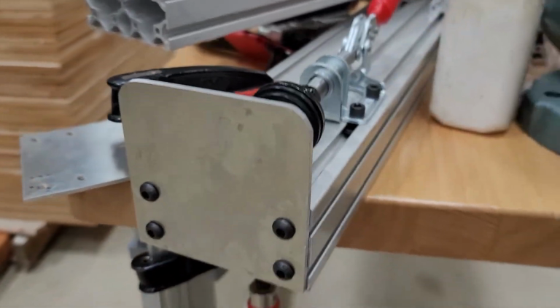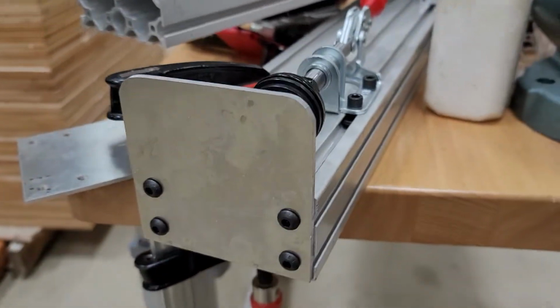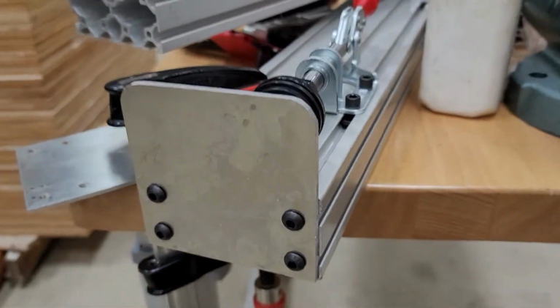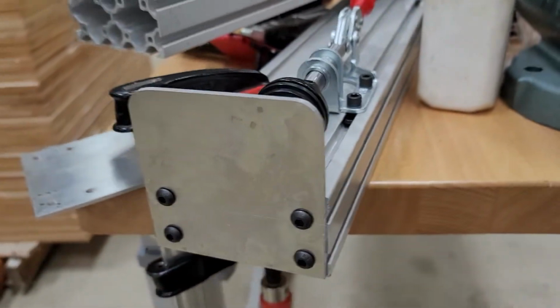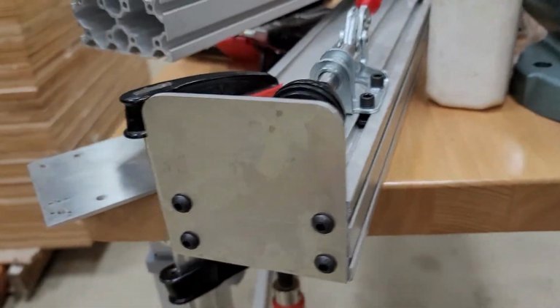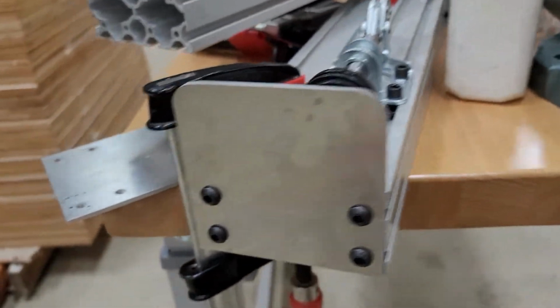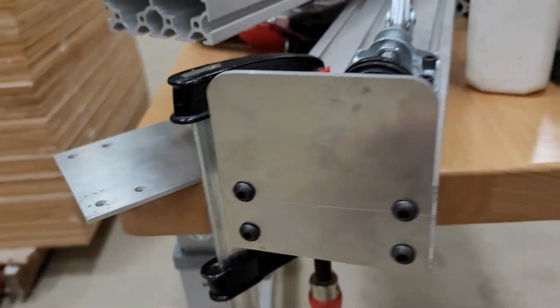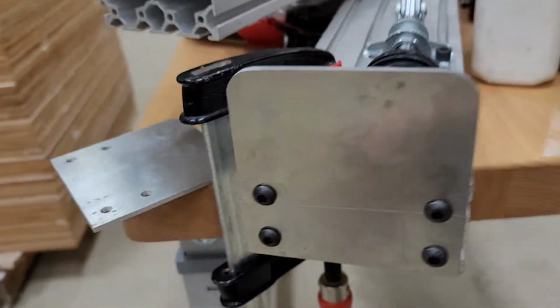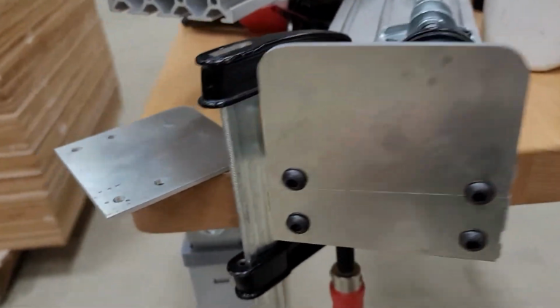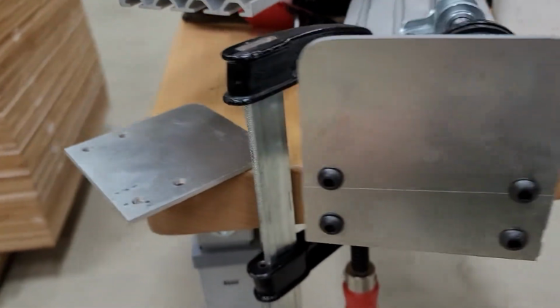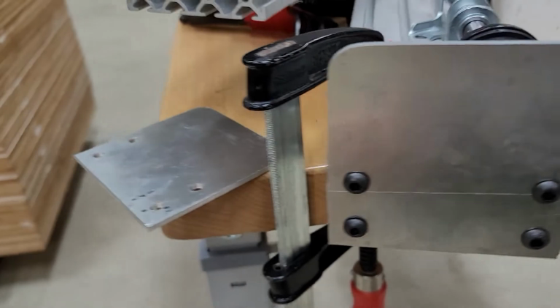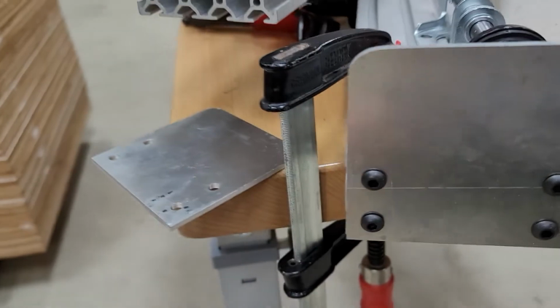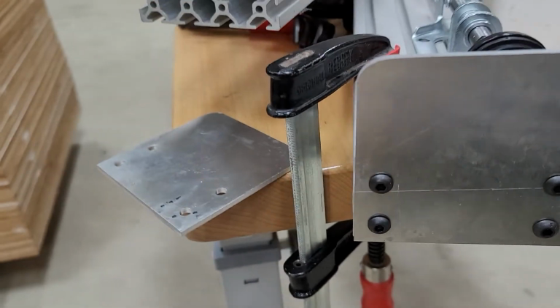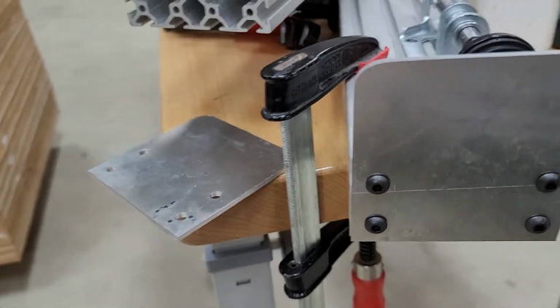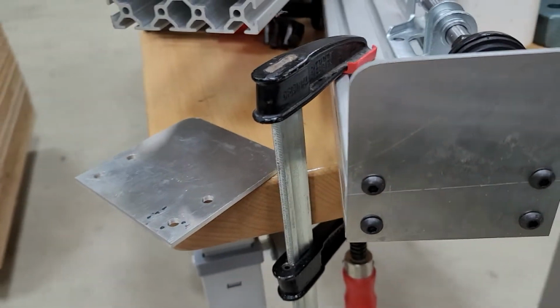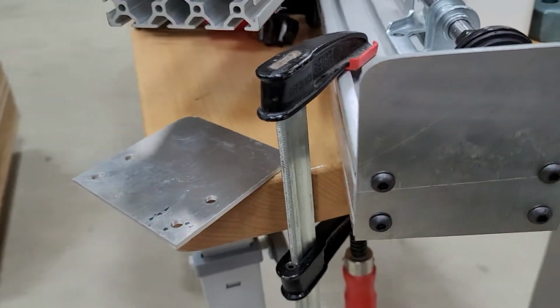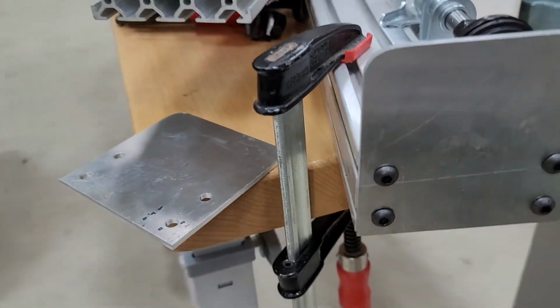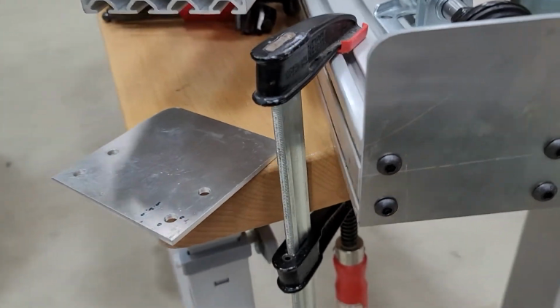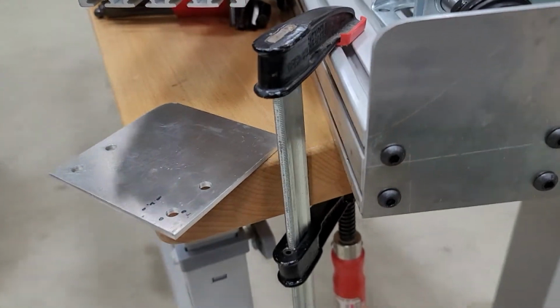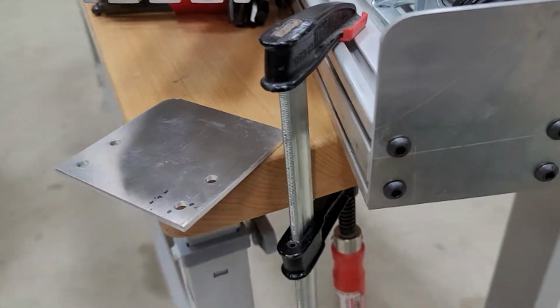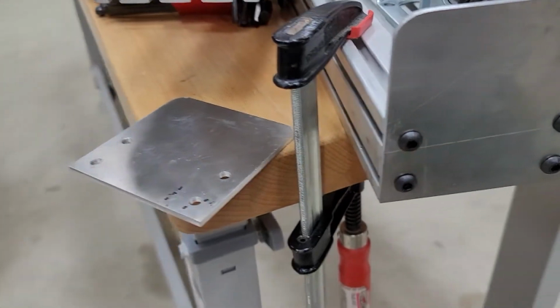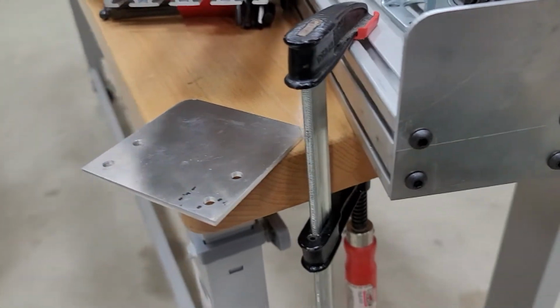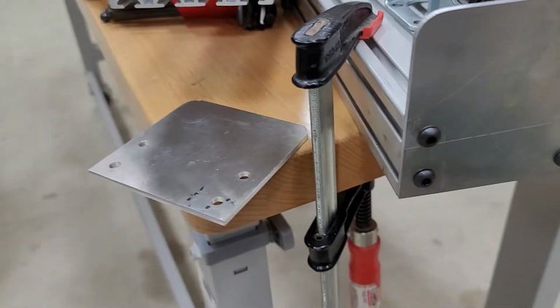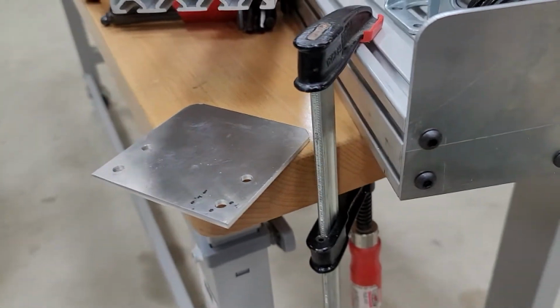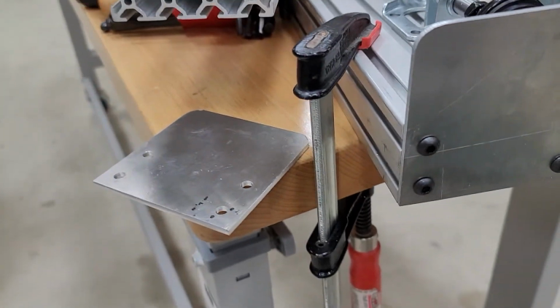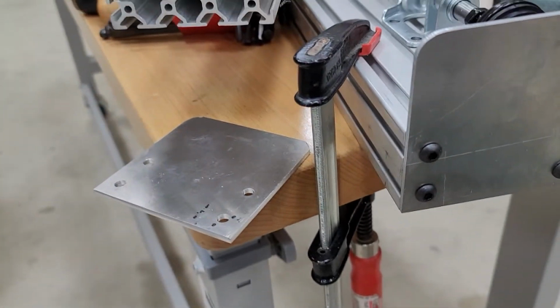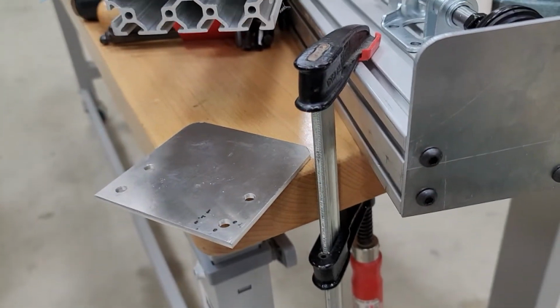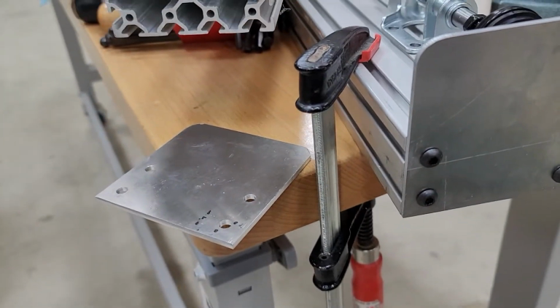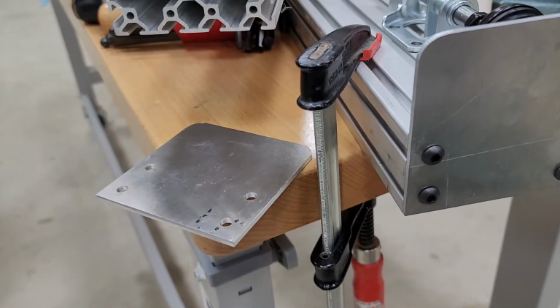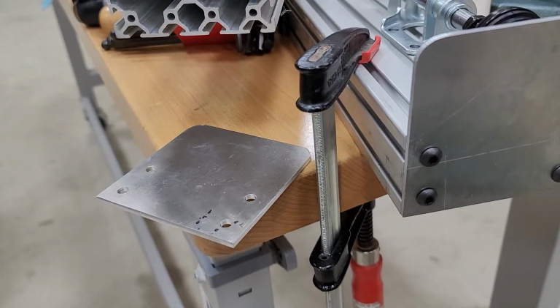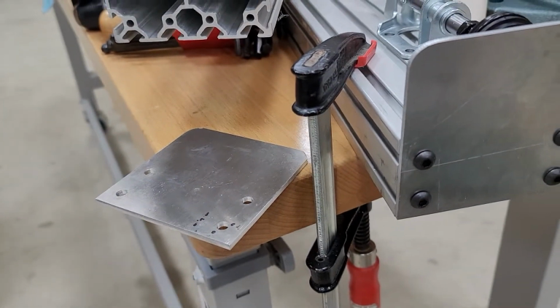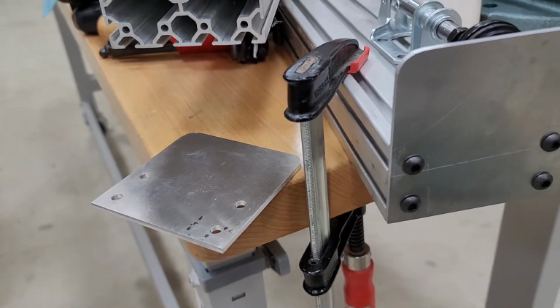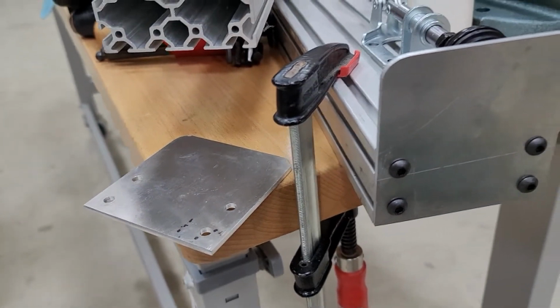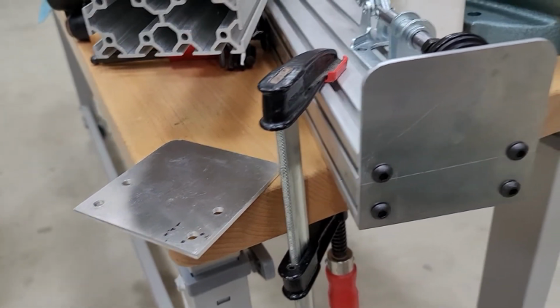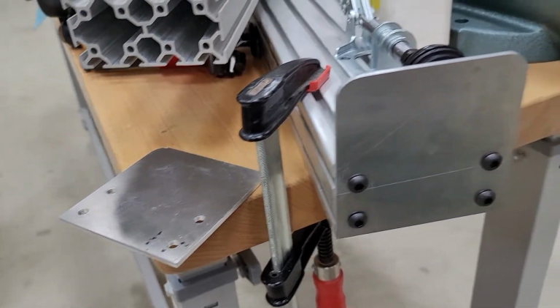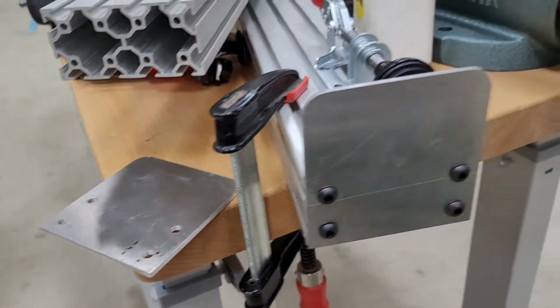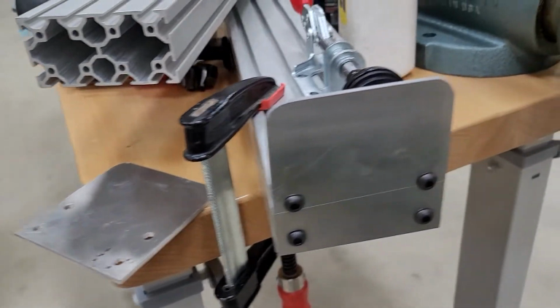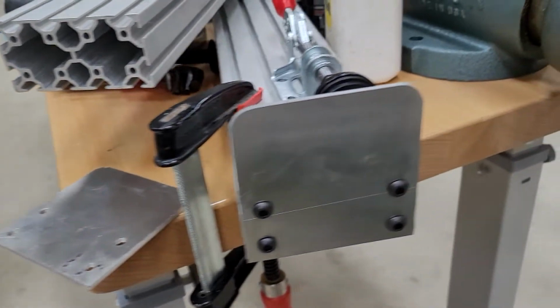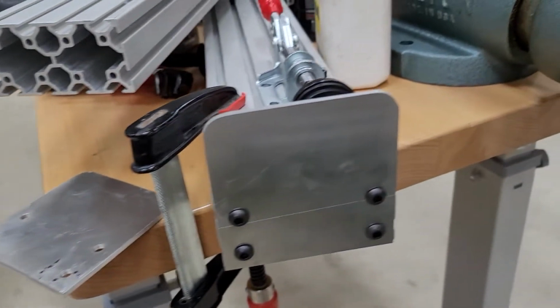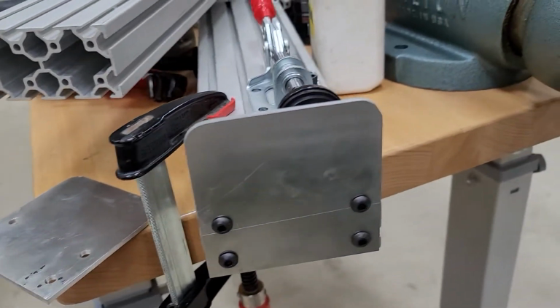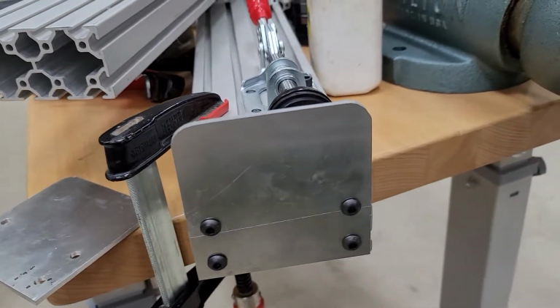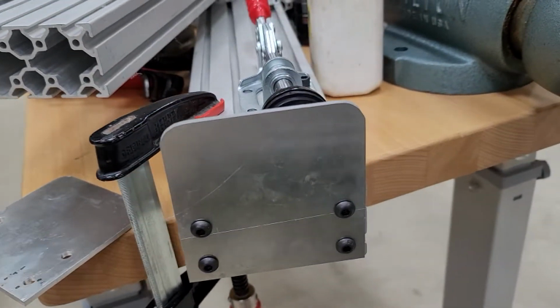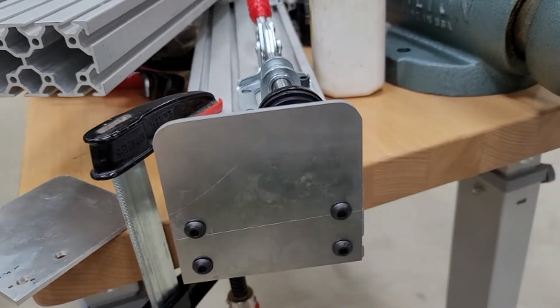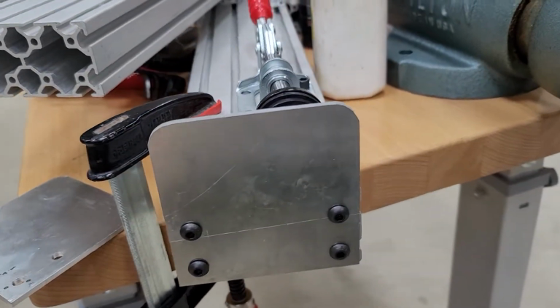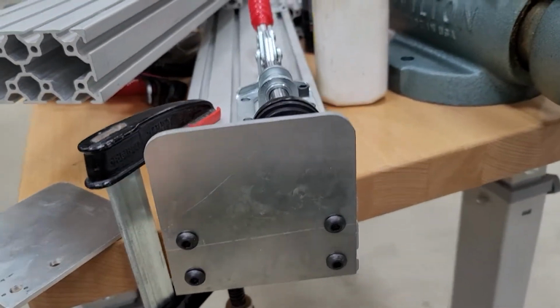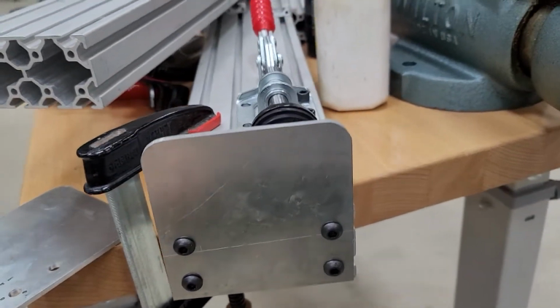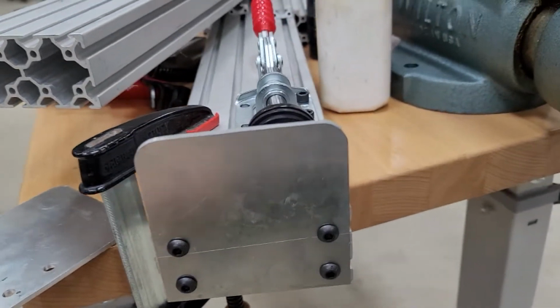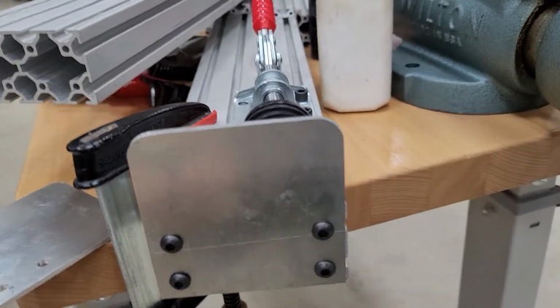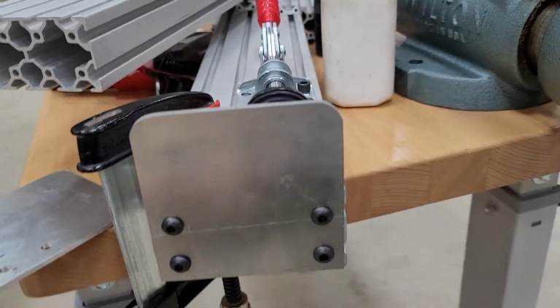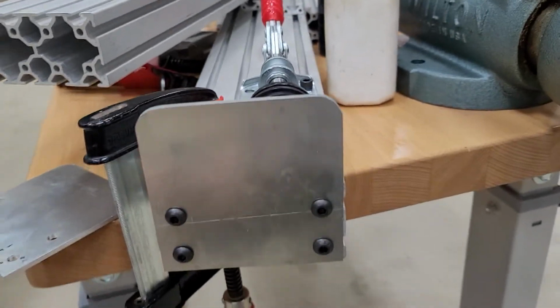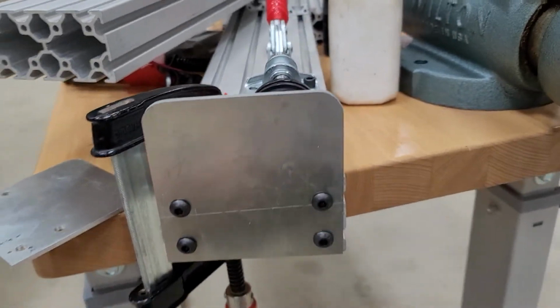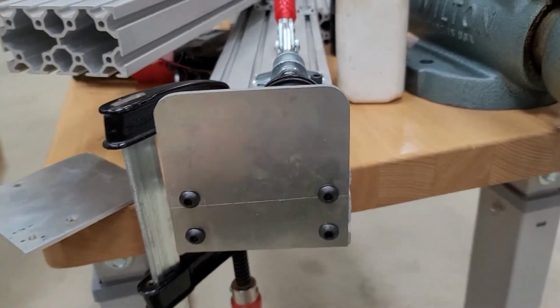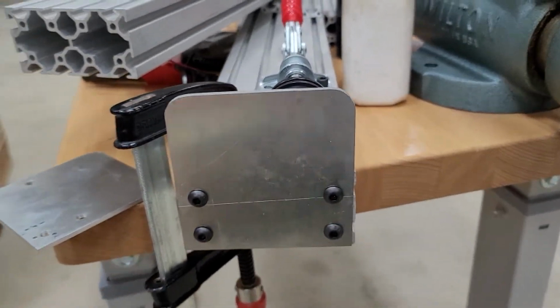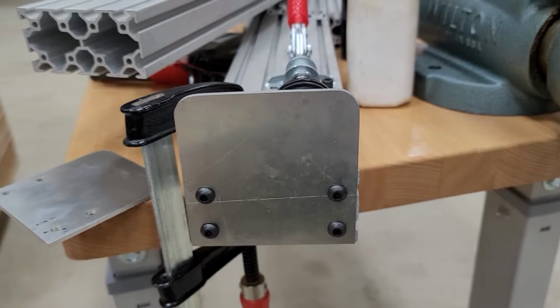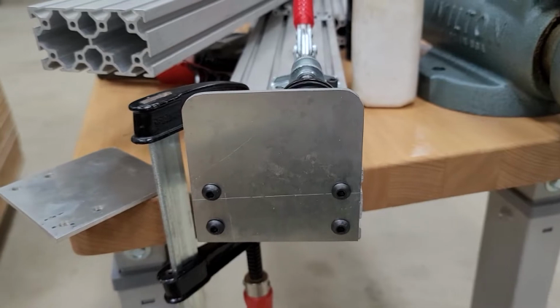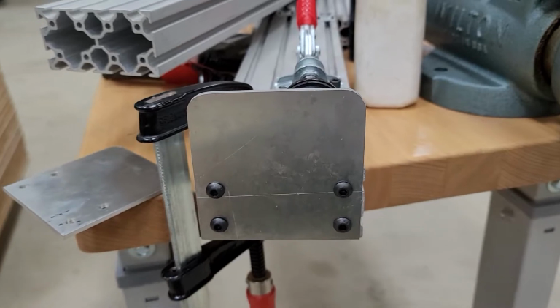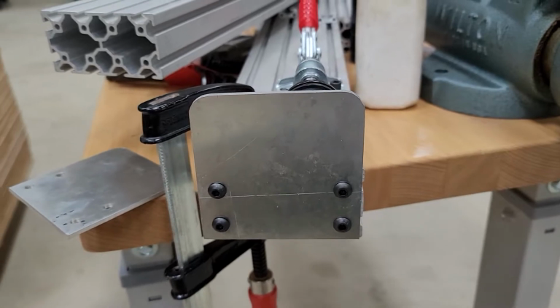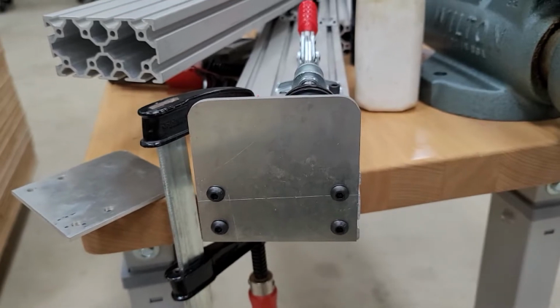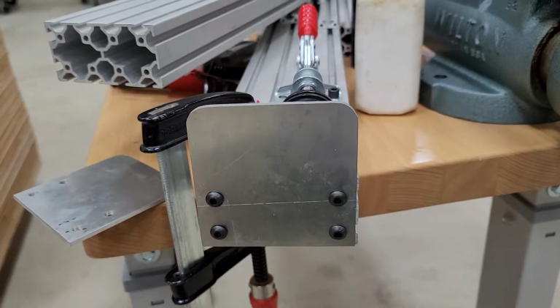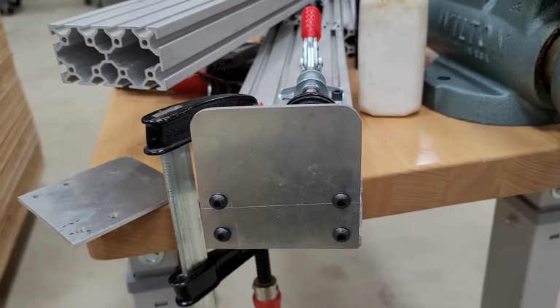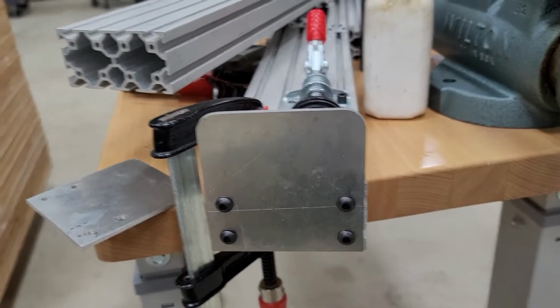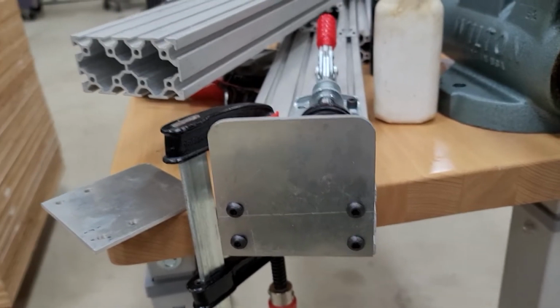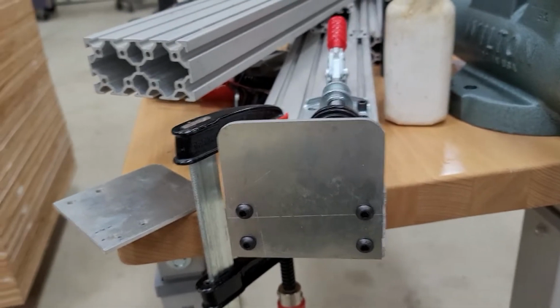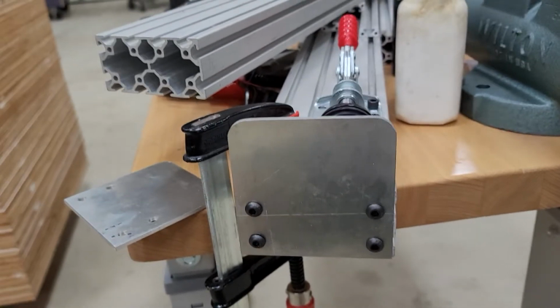This is Mikey, doing a little fab in the Mikey space using the plasma machine and some 1/8-inch aluminum. Have a good night.